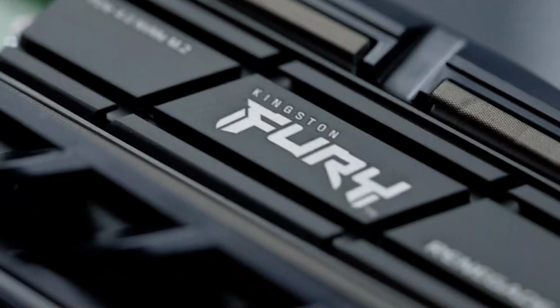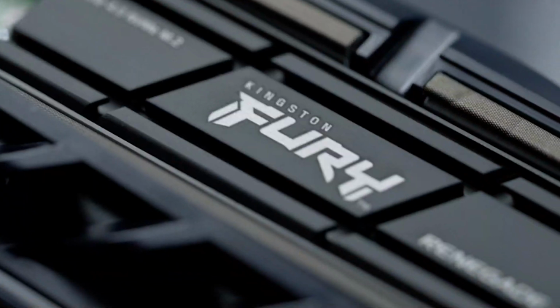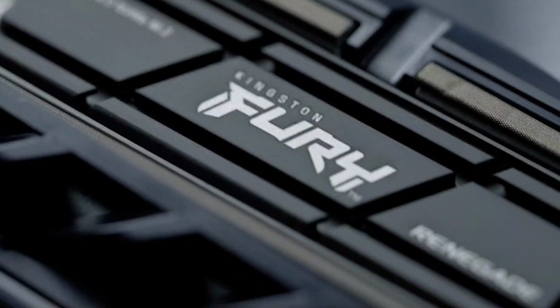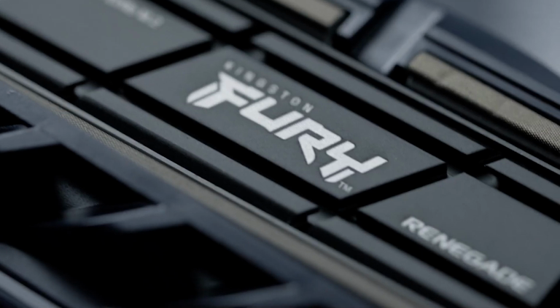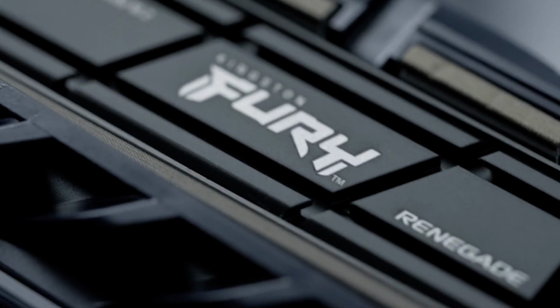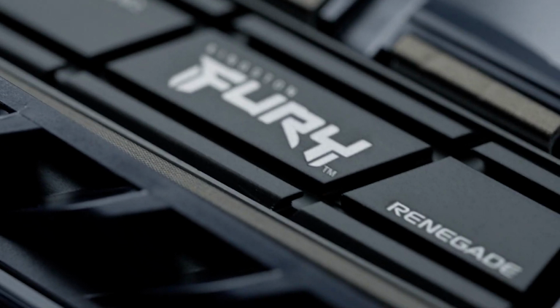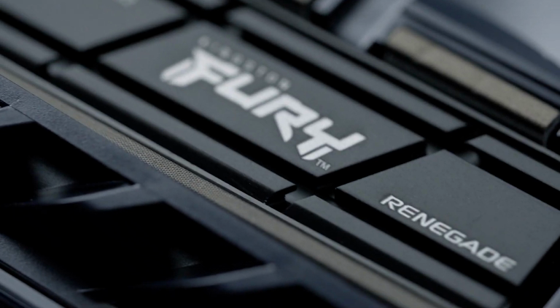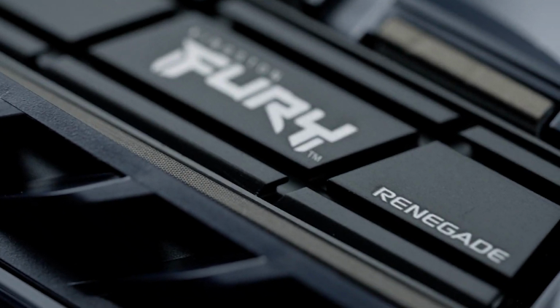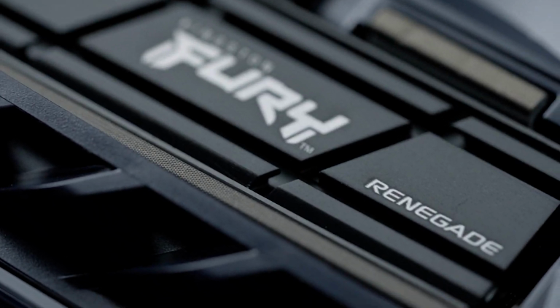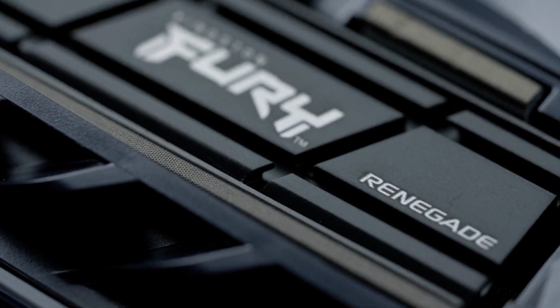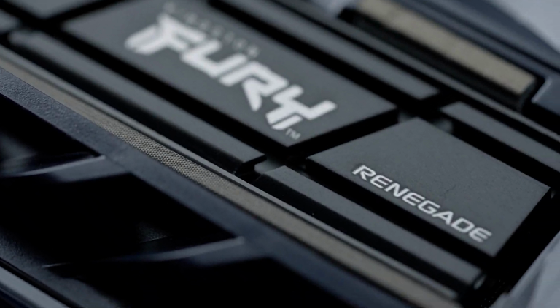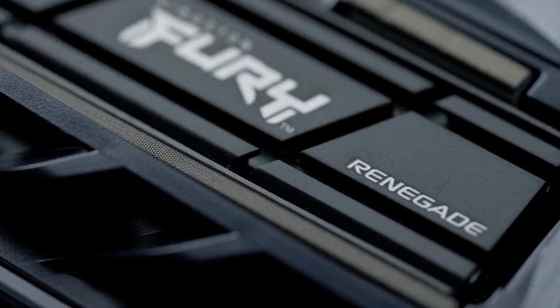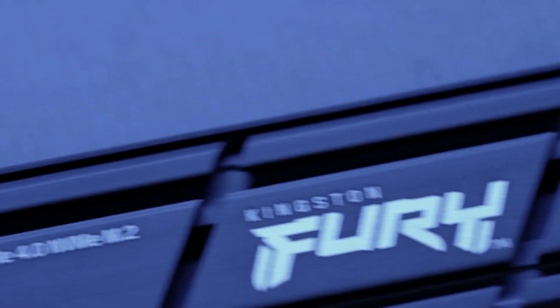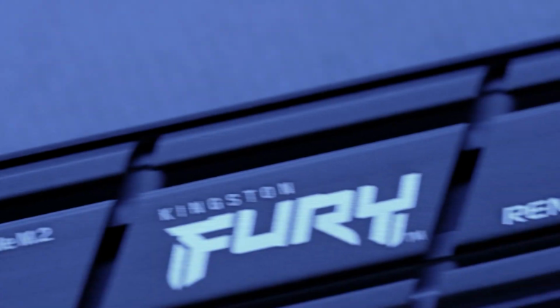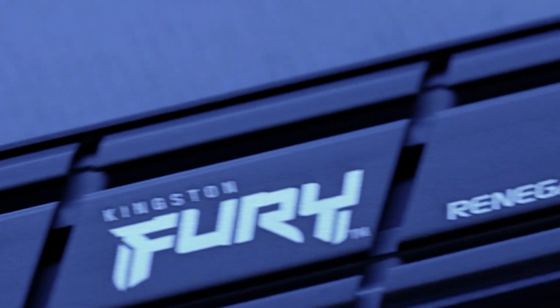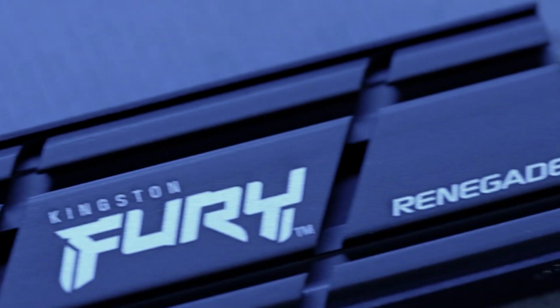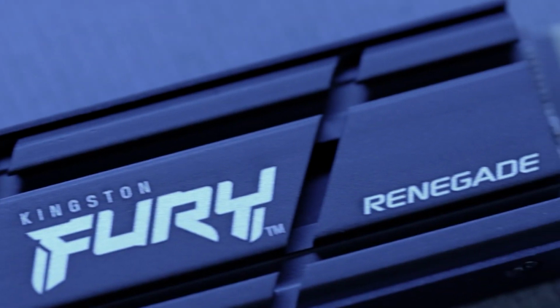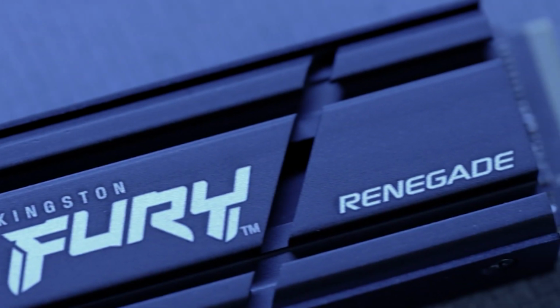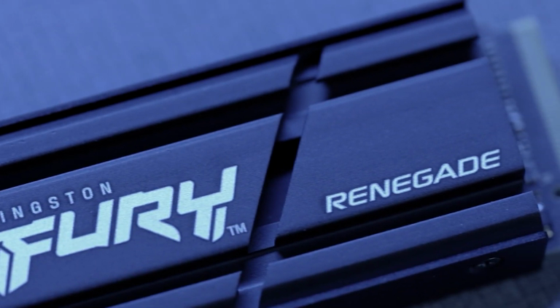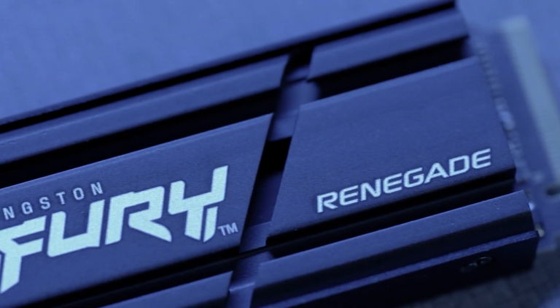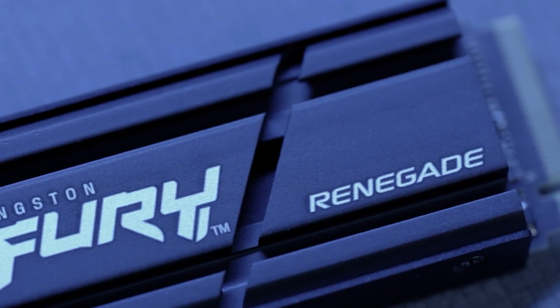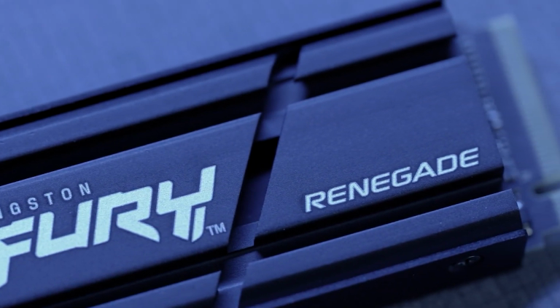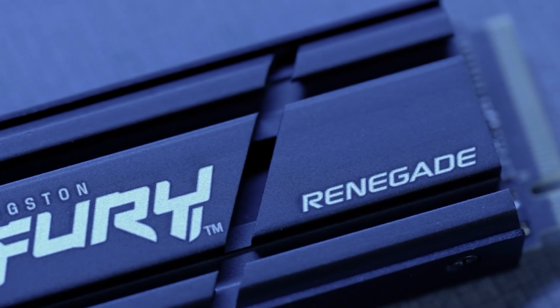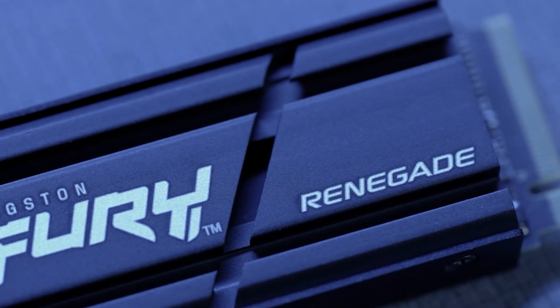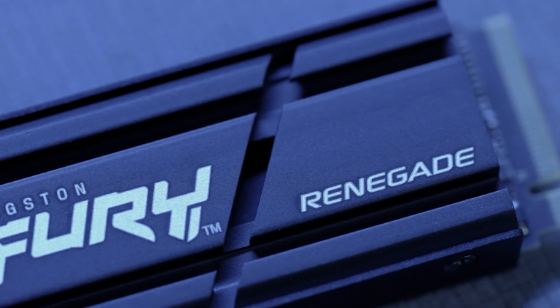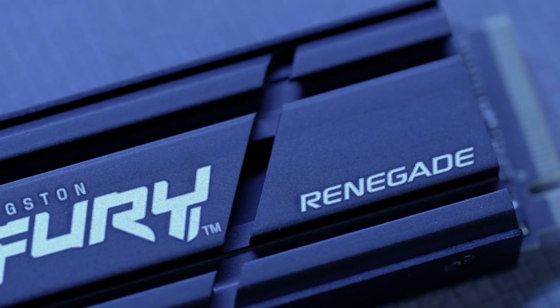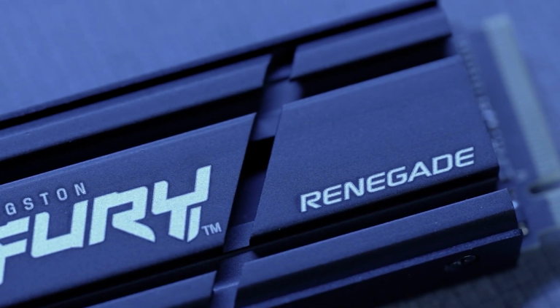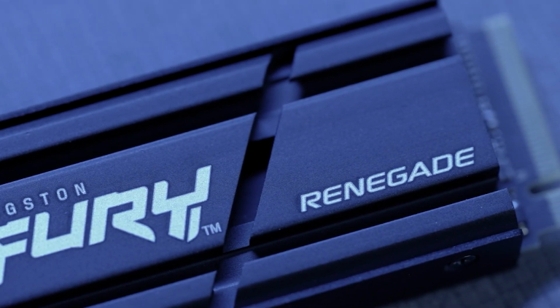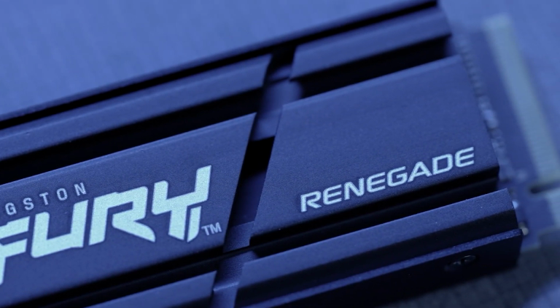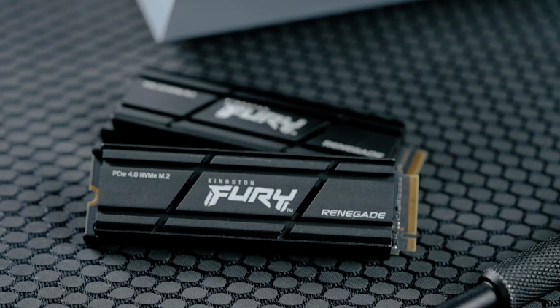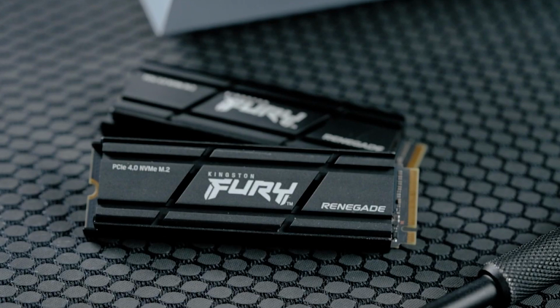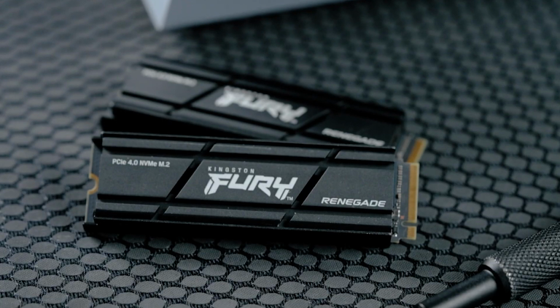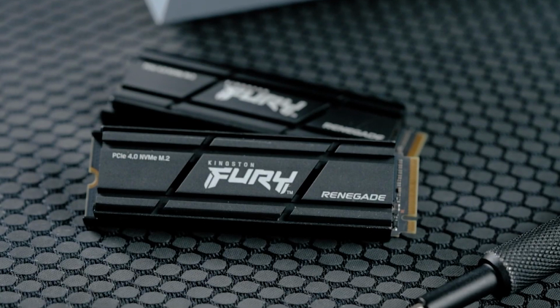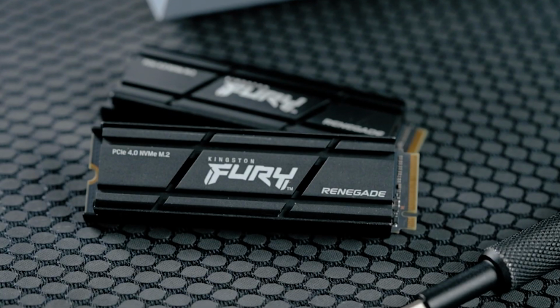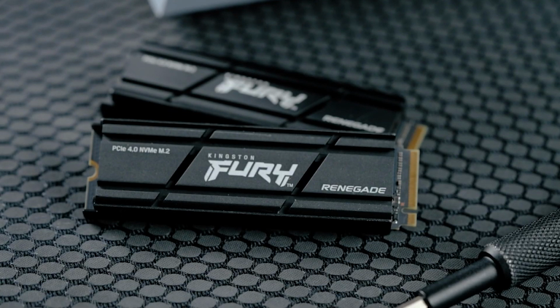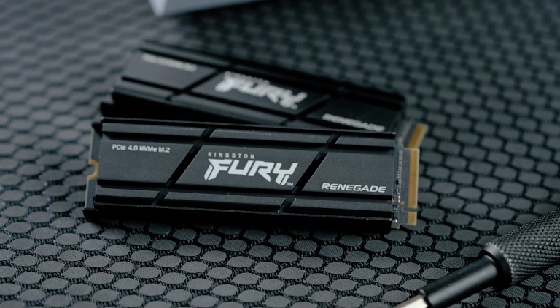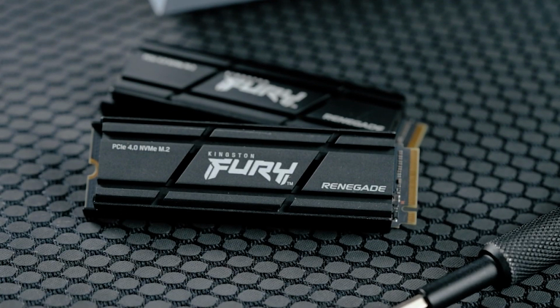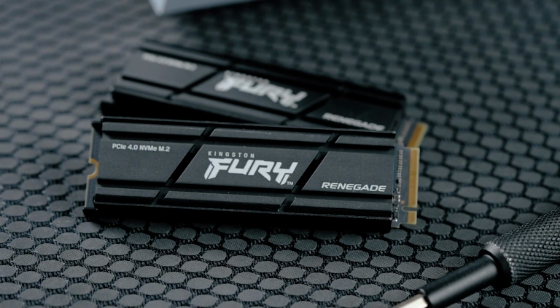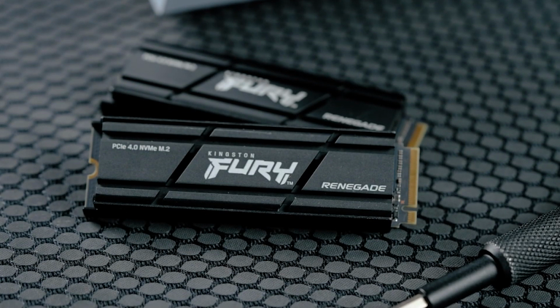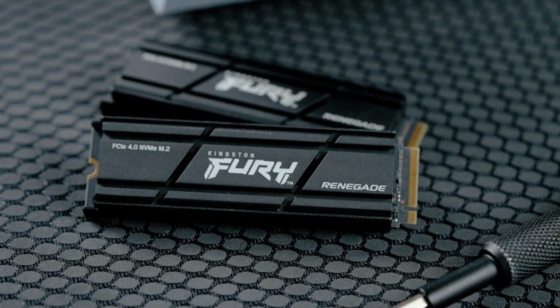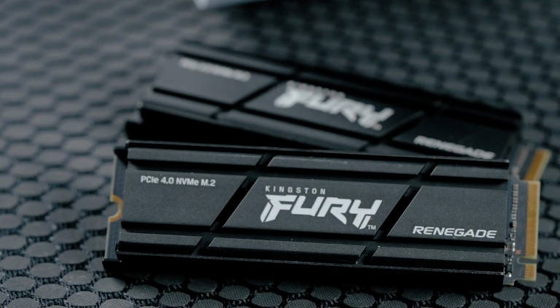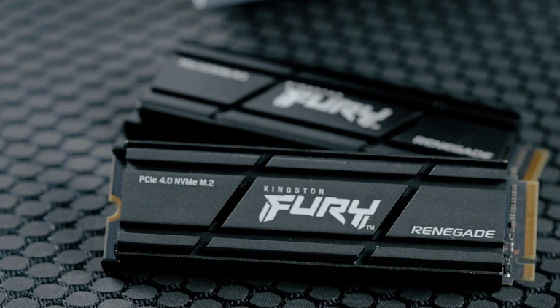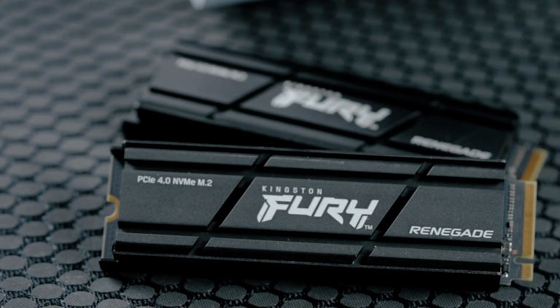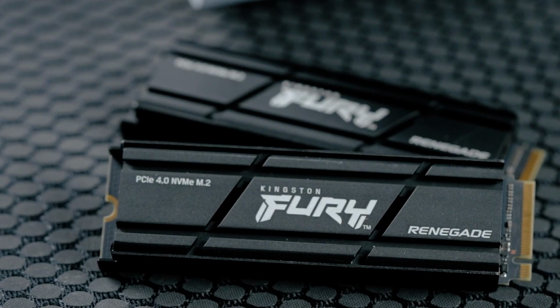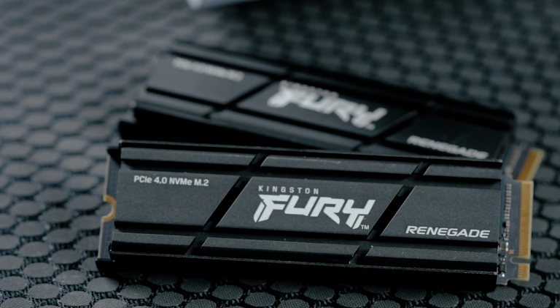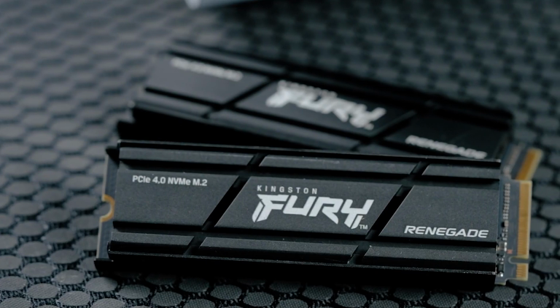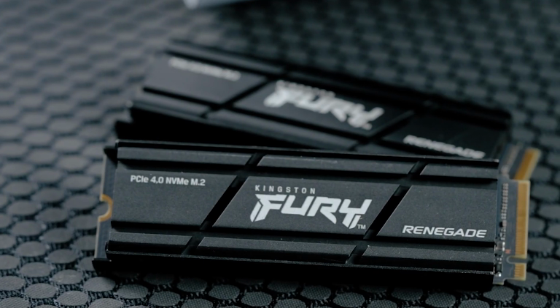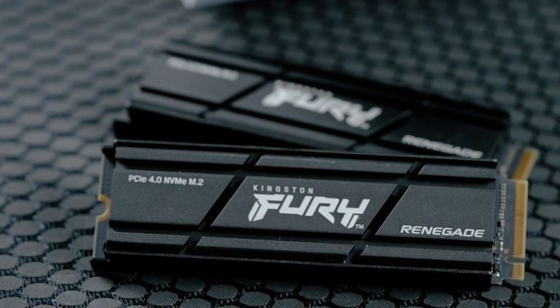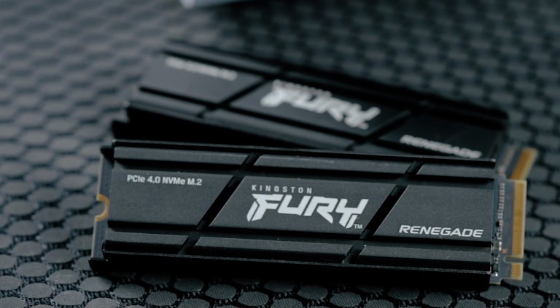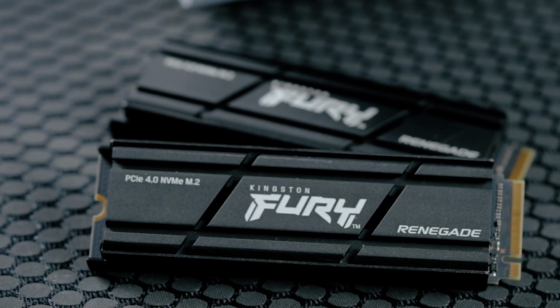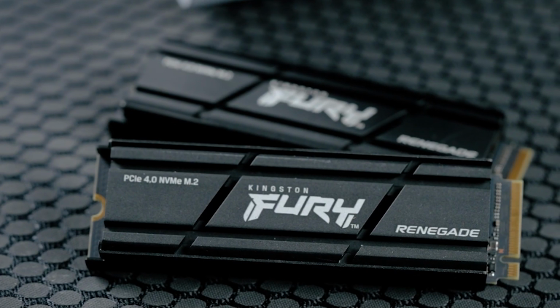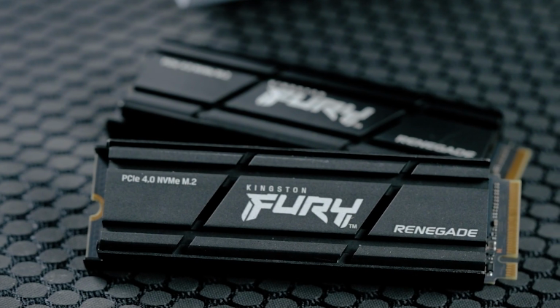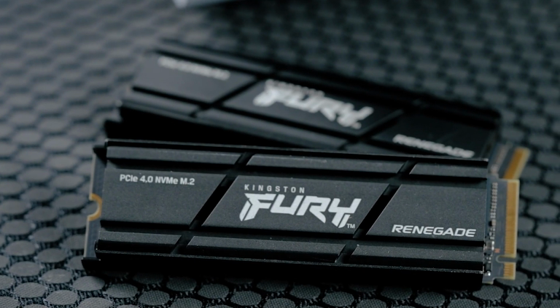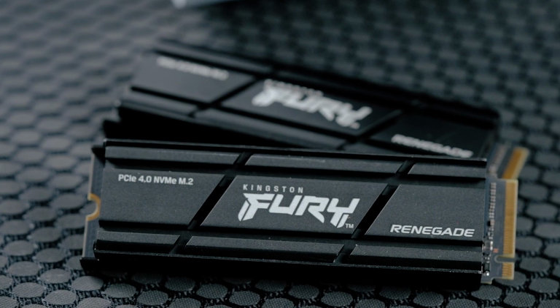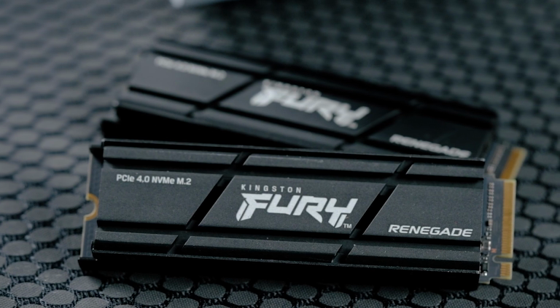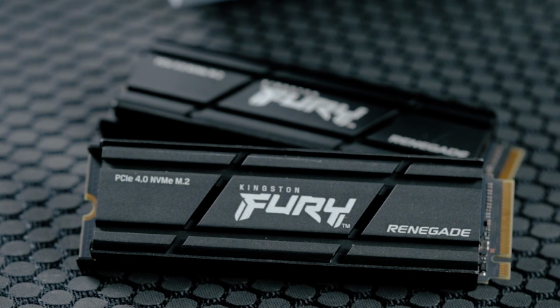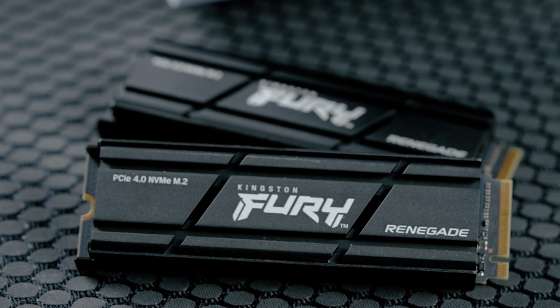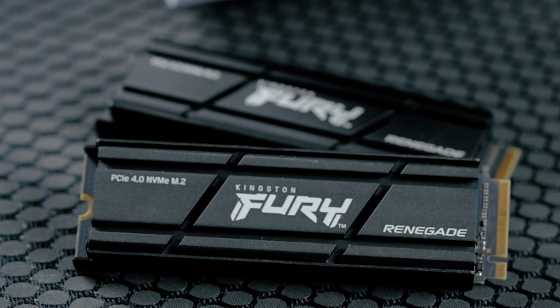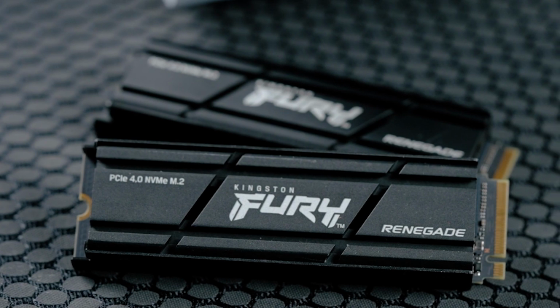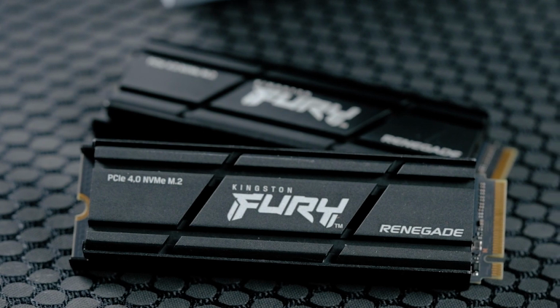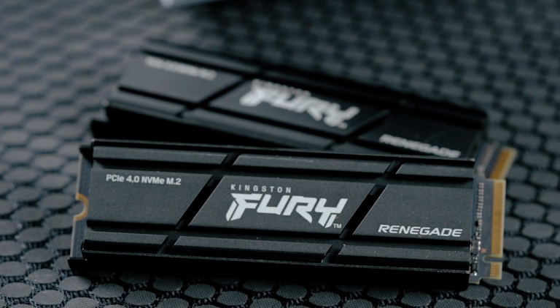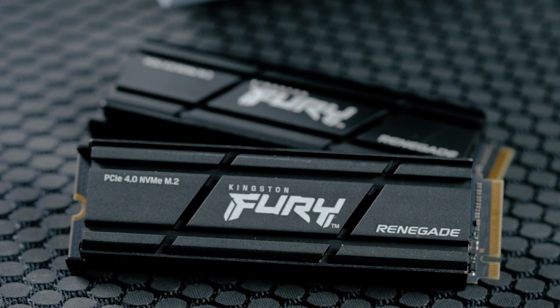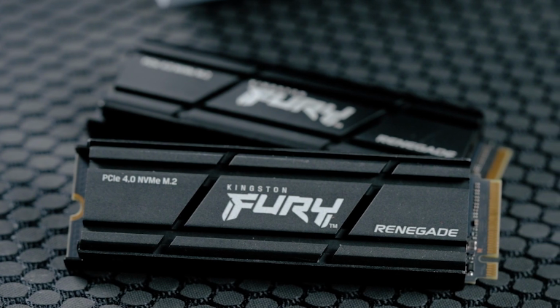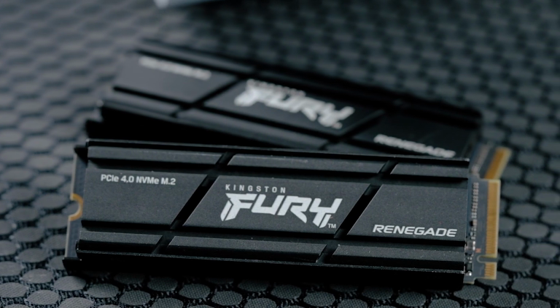Remember, all the Amazon links for these products are in the description. Don't forget to subscribe, like, and comment. Thanks for watching.